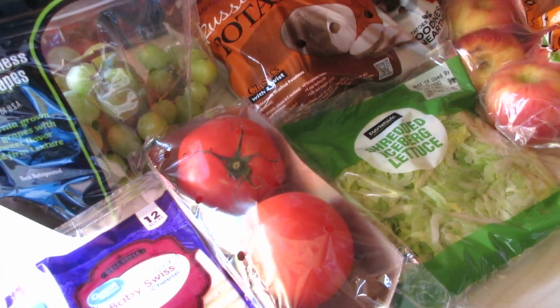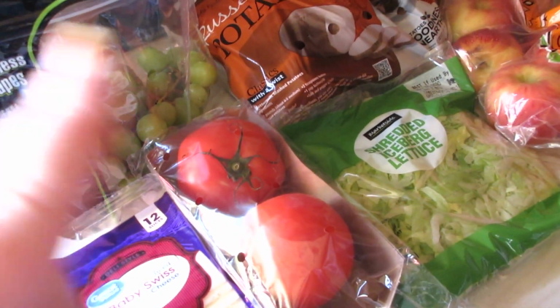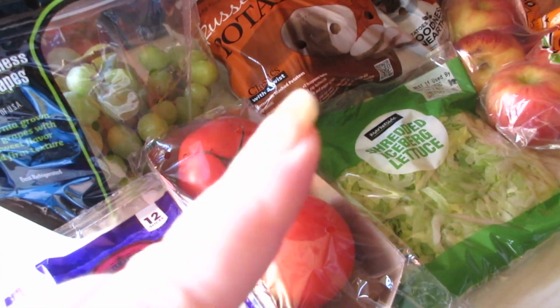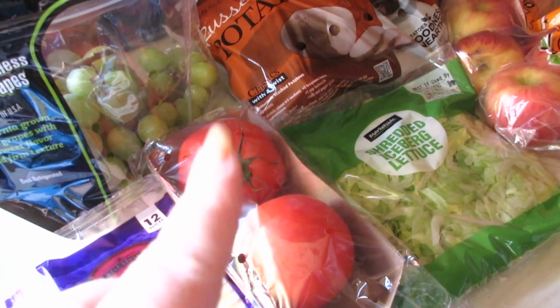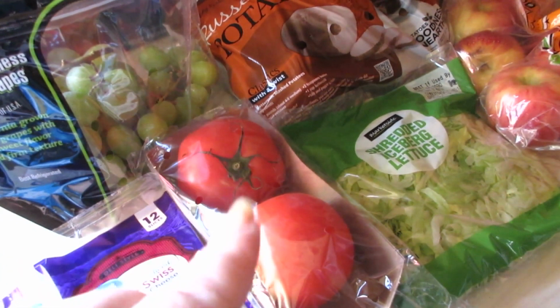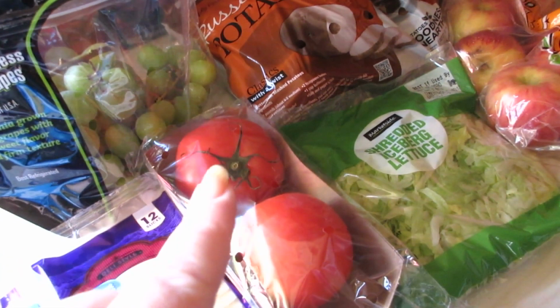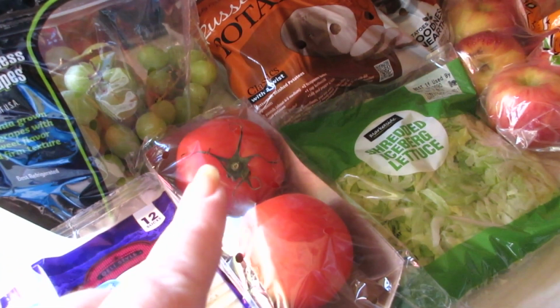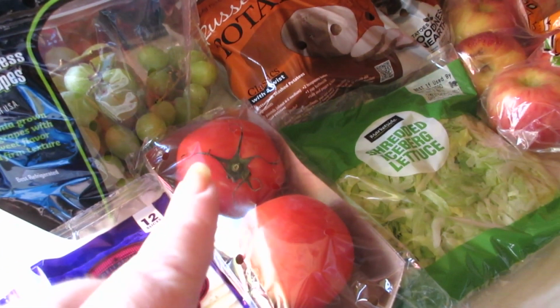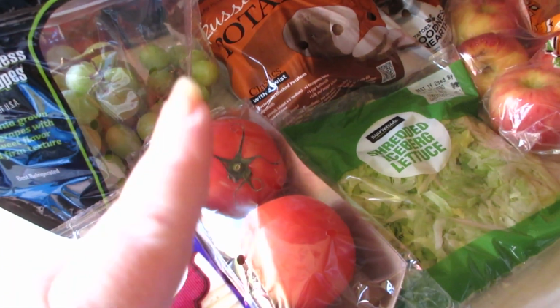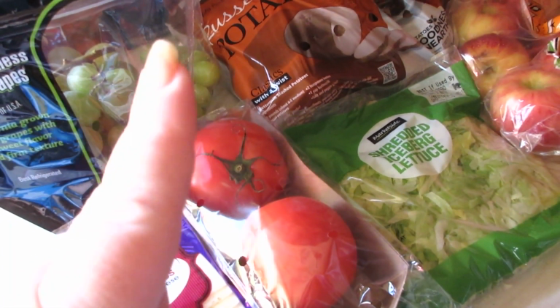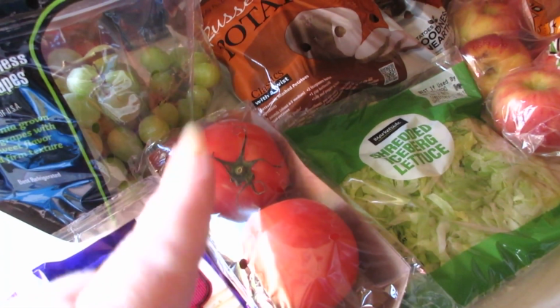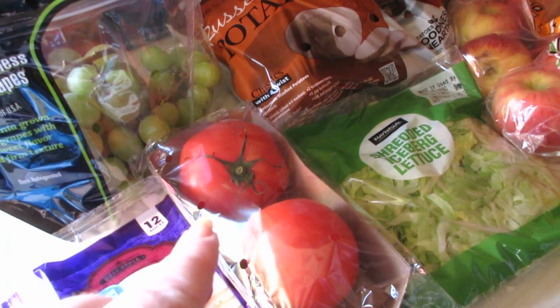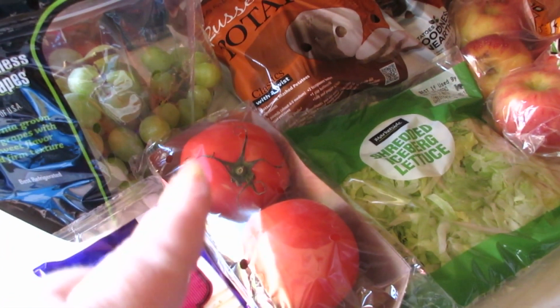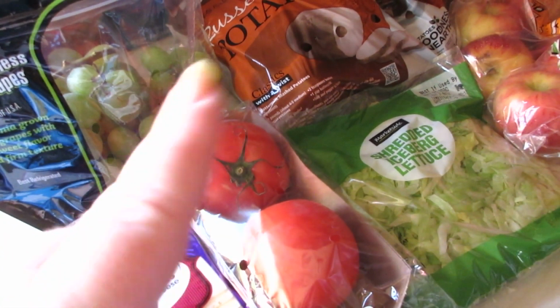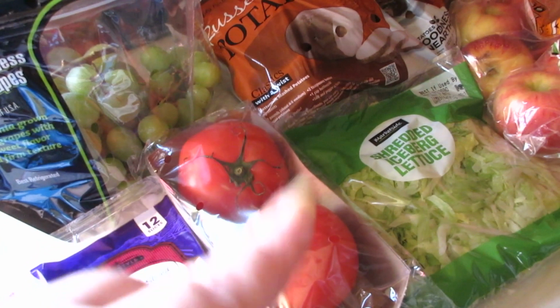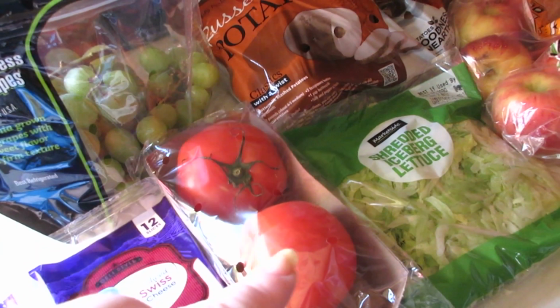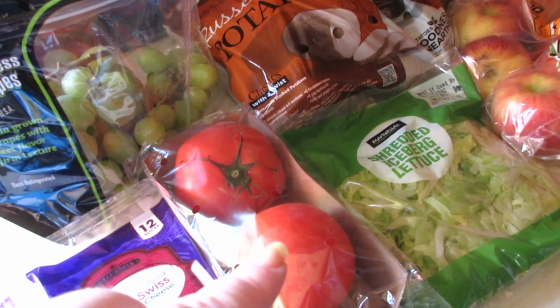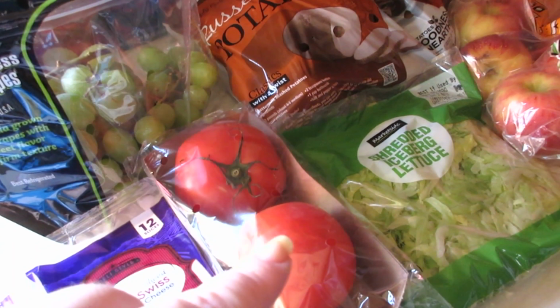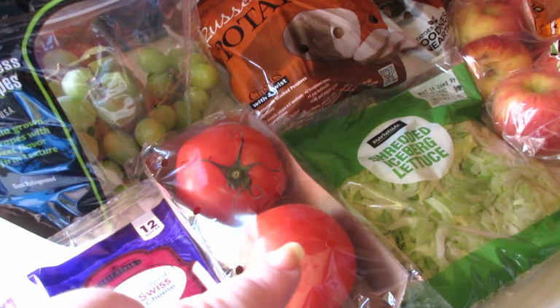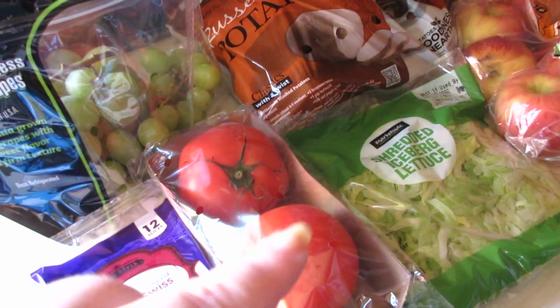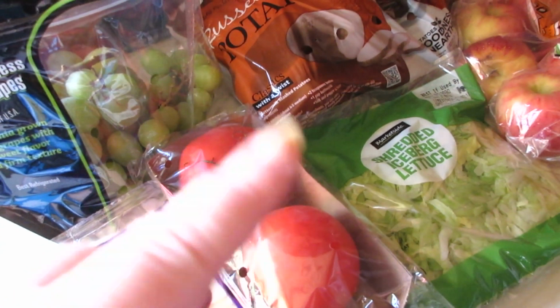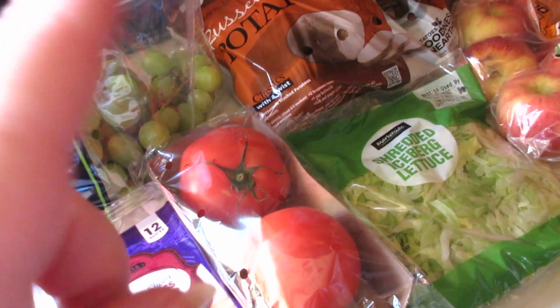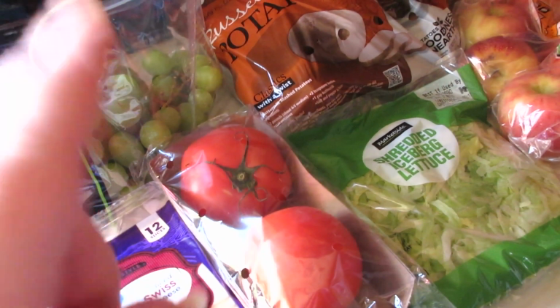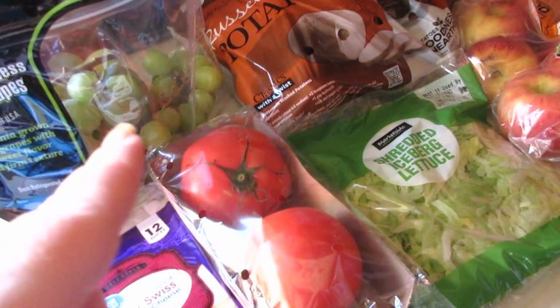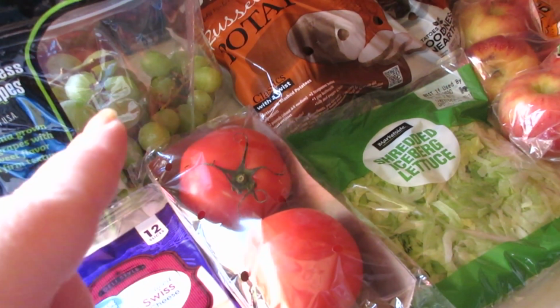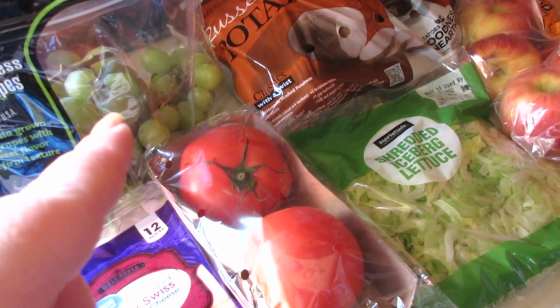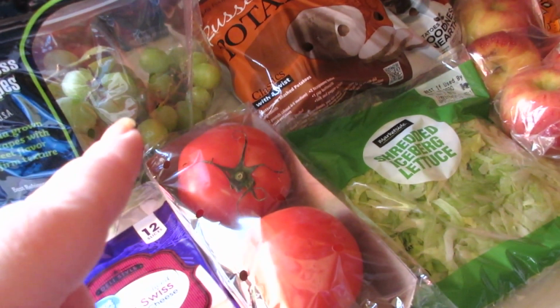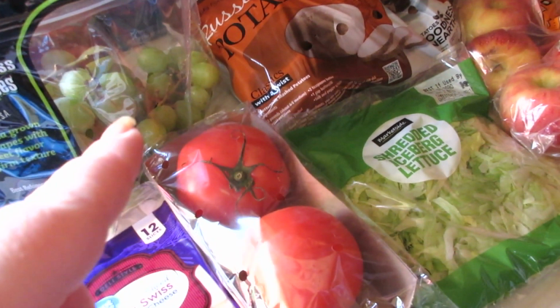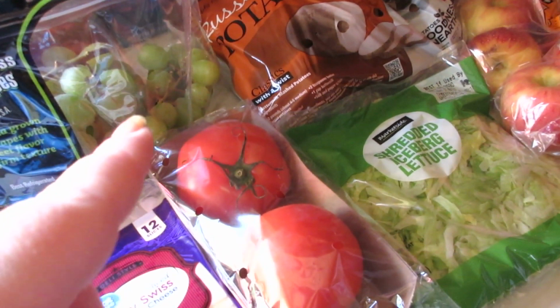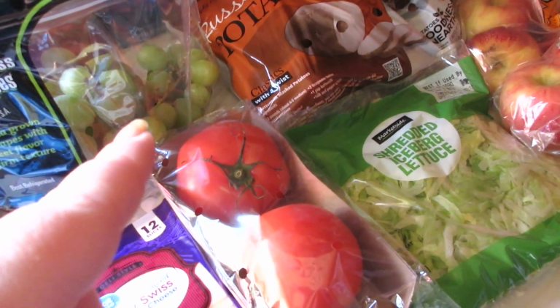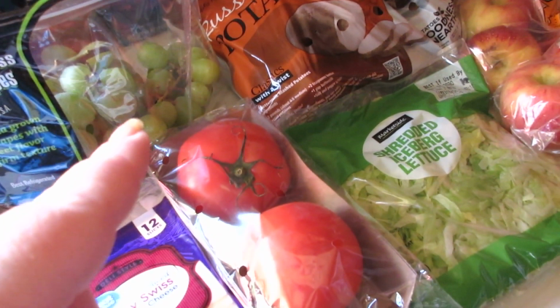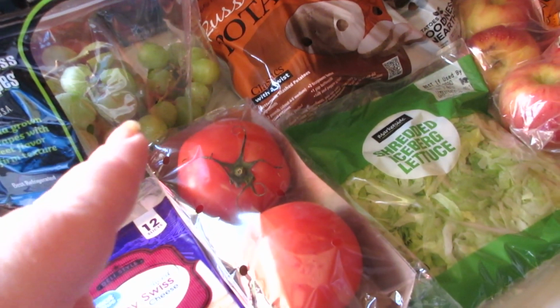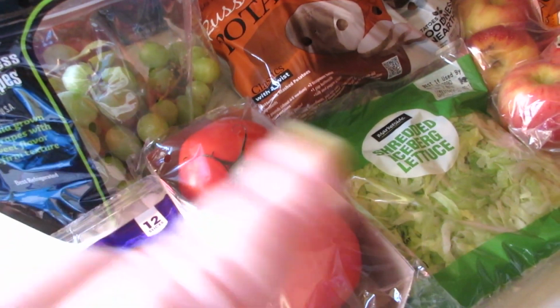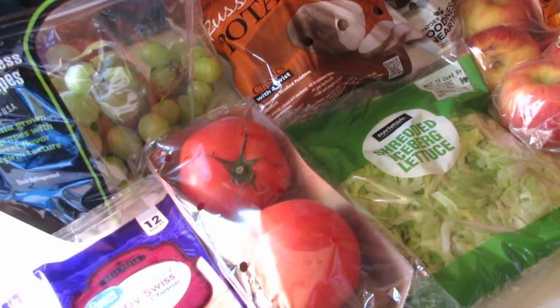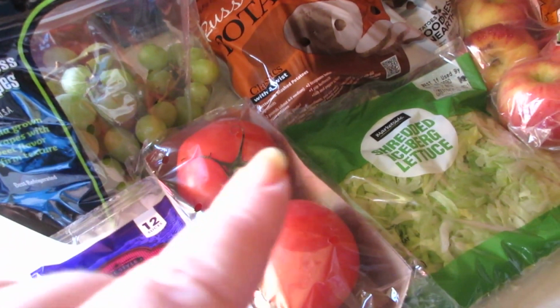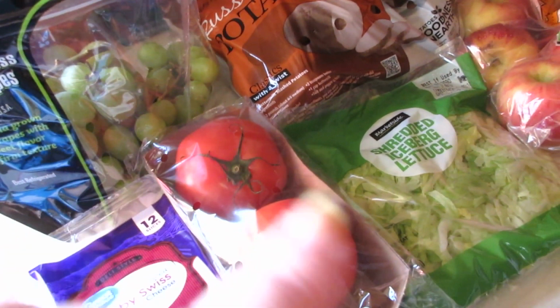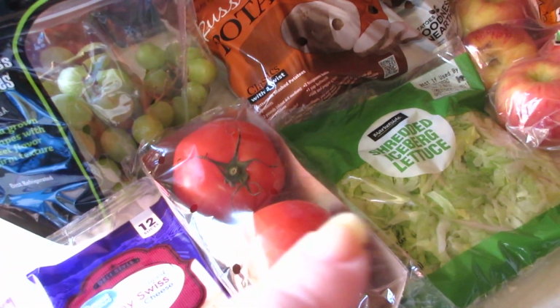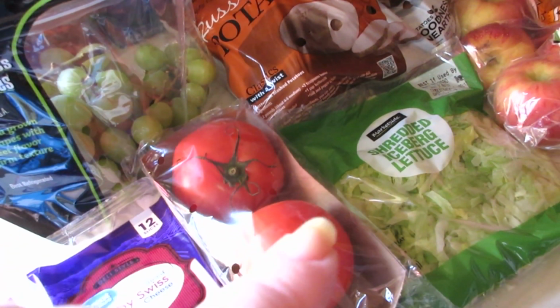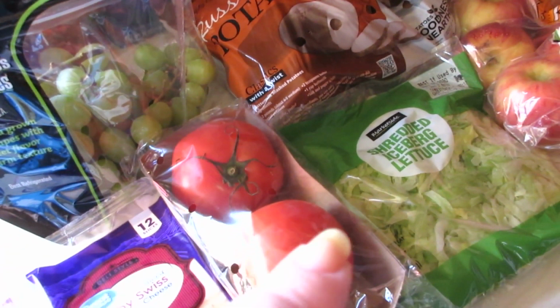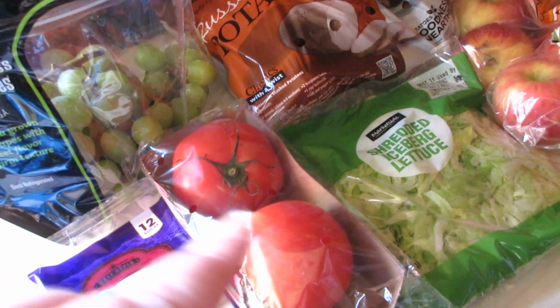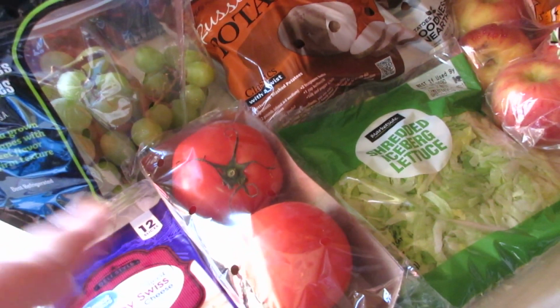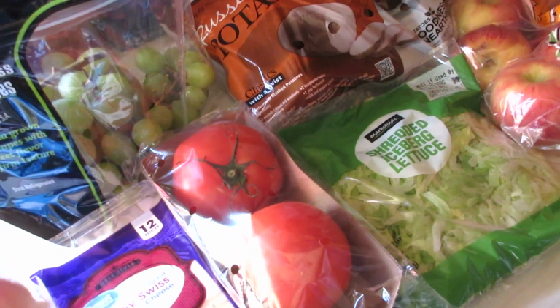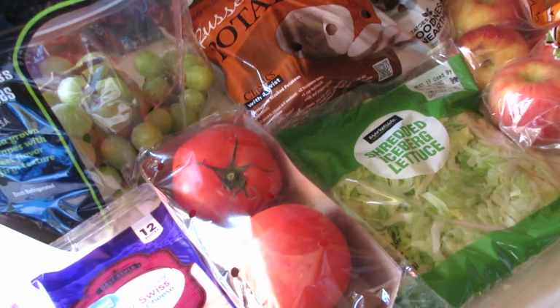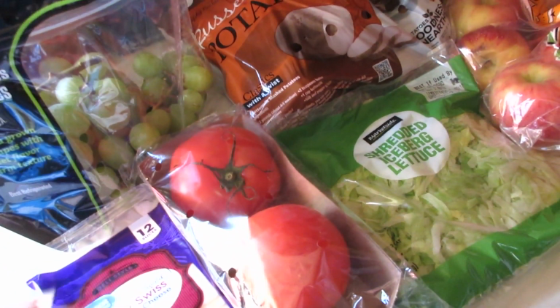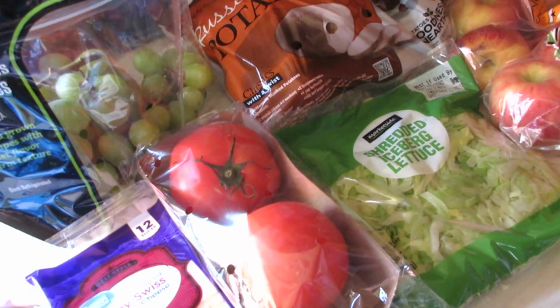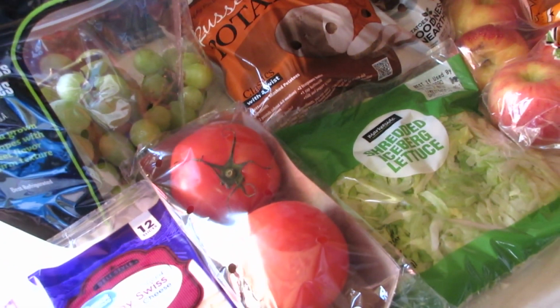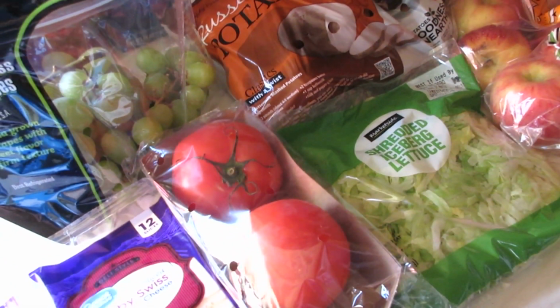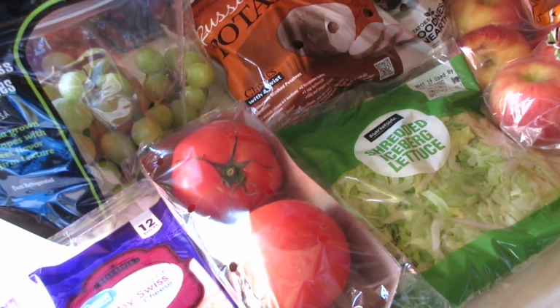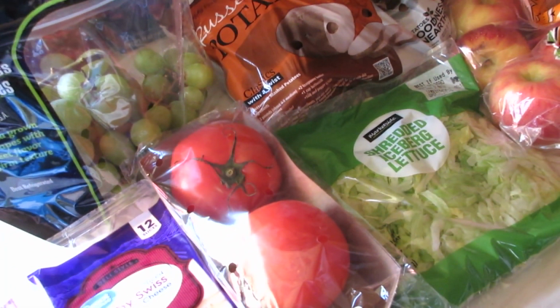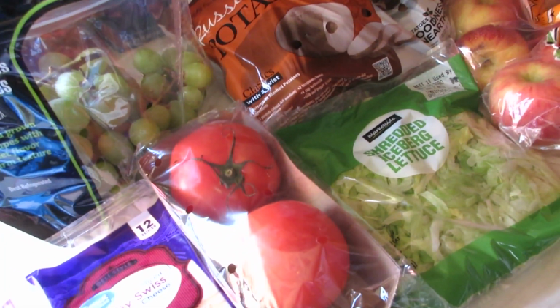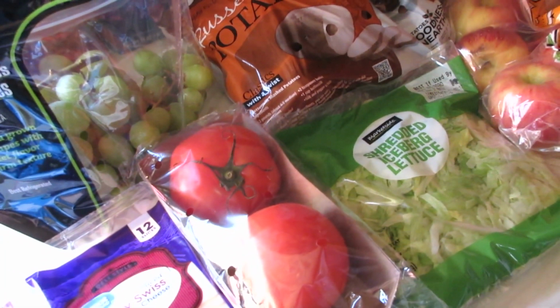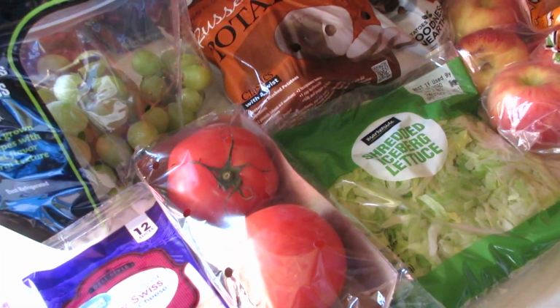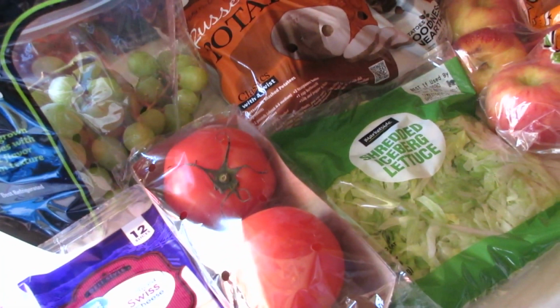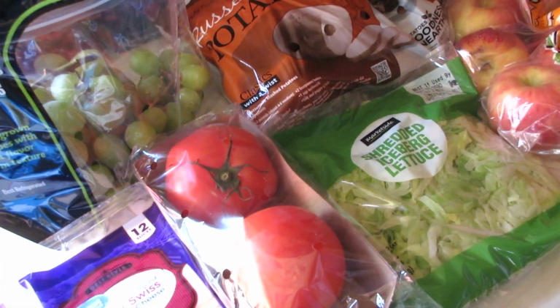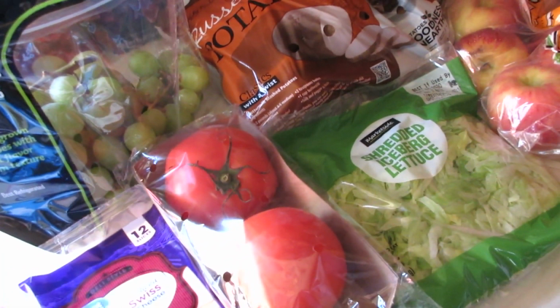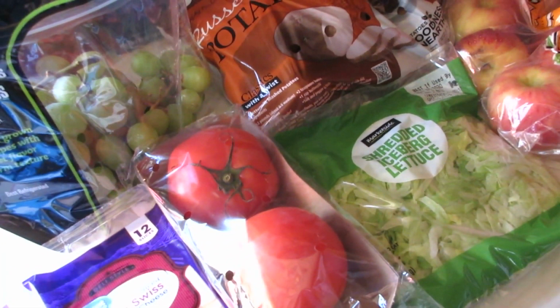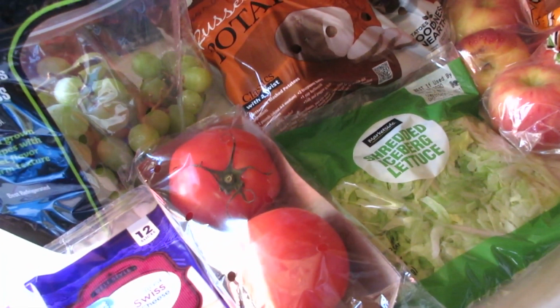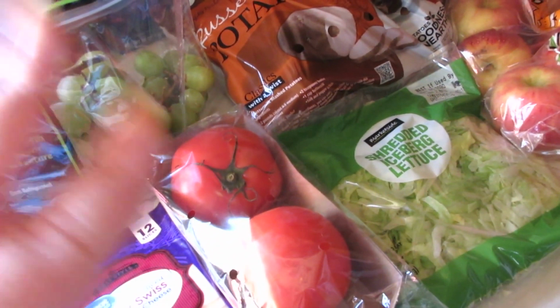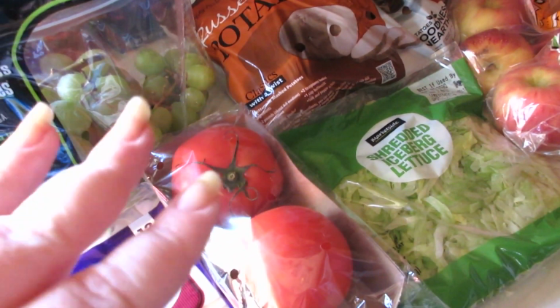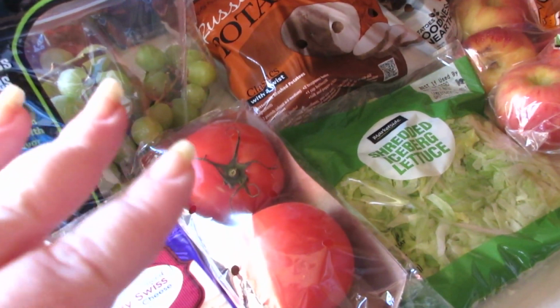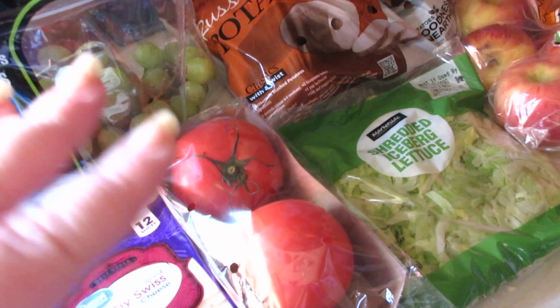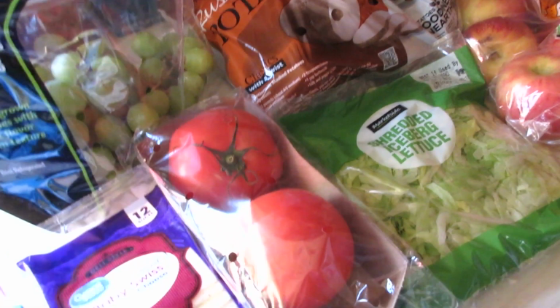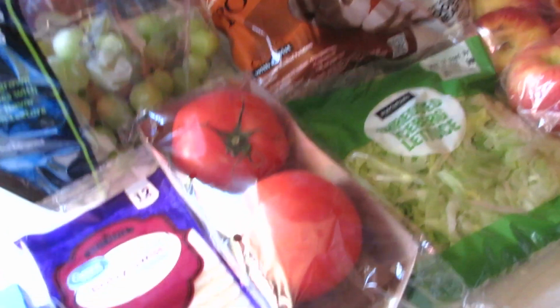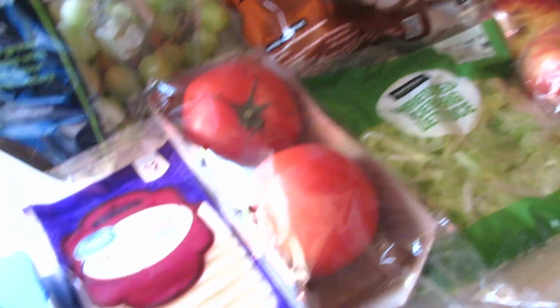Also not shown here is milk and eggs because they're already in the refrigerator. I hate when the milk starts sweating, so that's in the fridge.